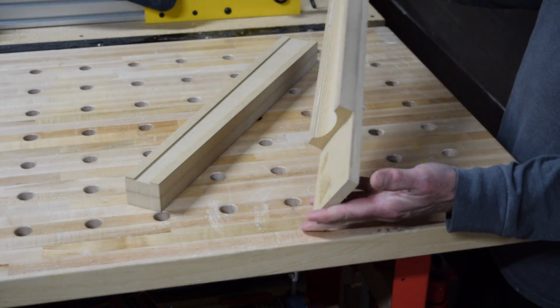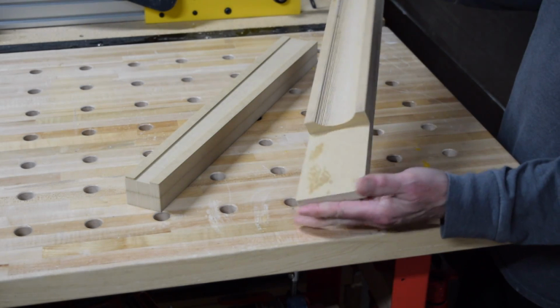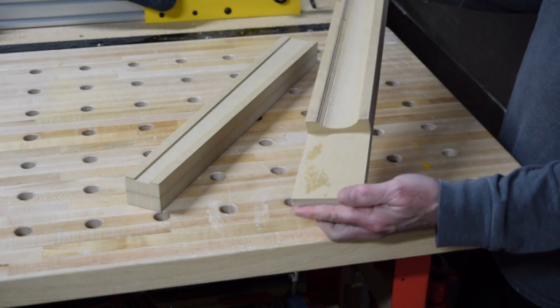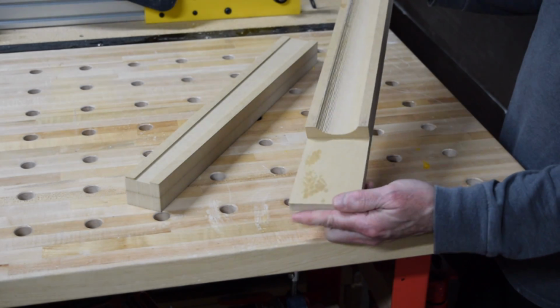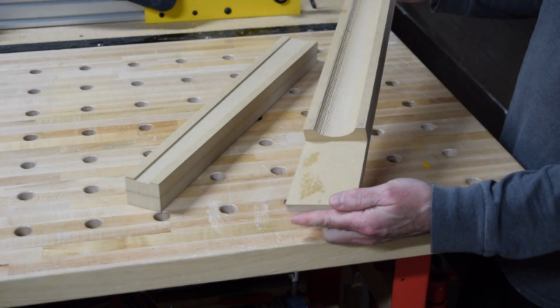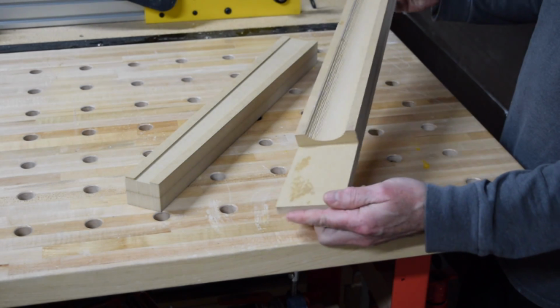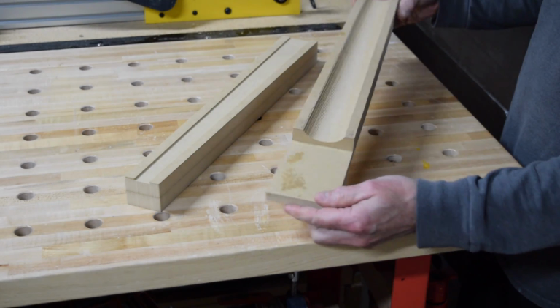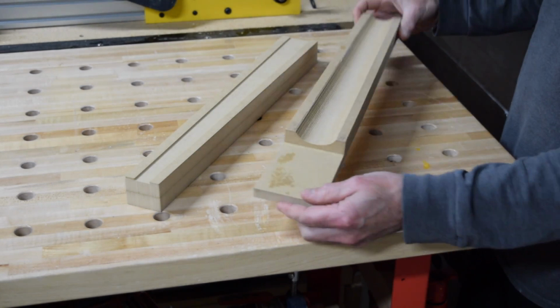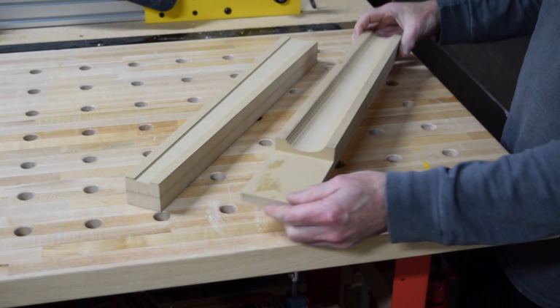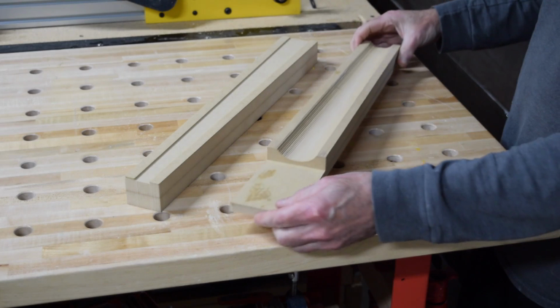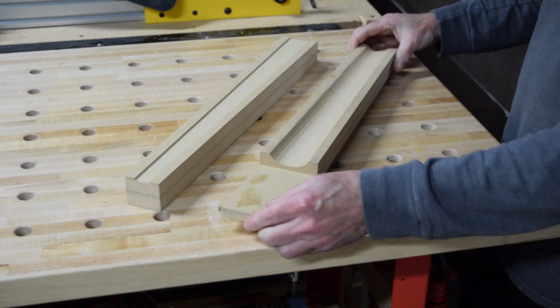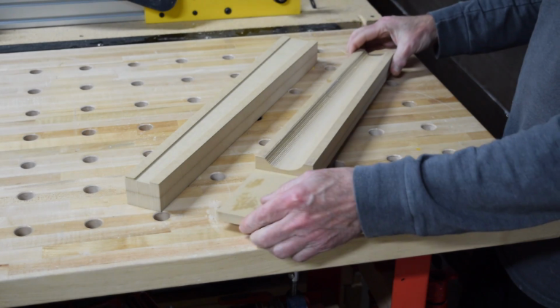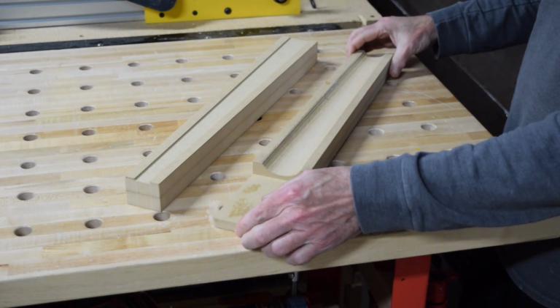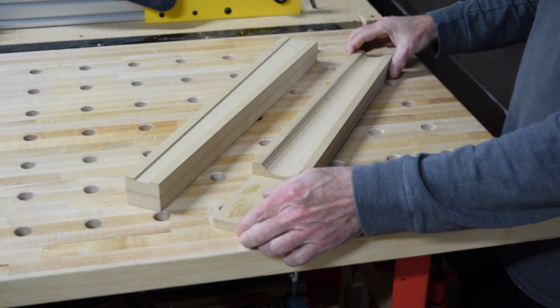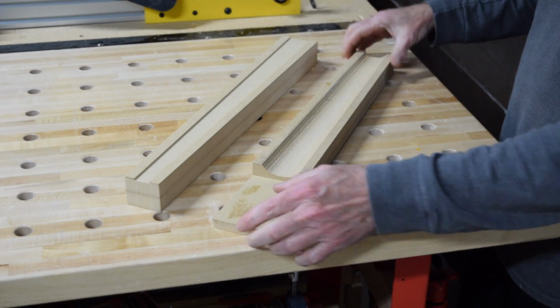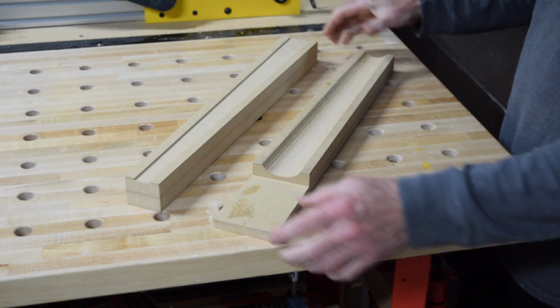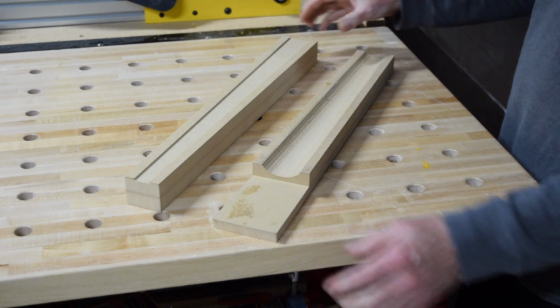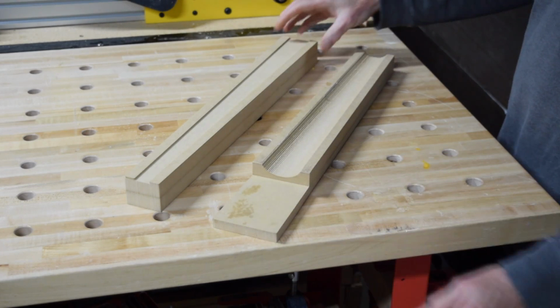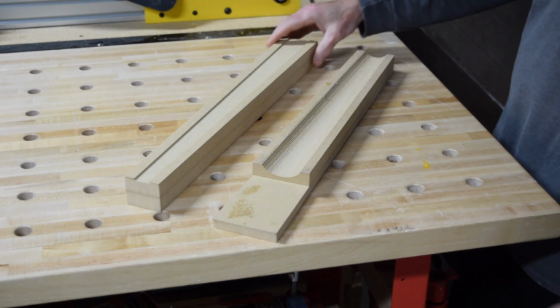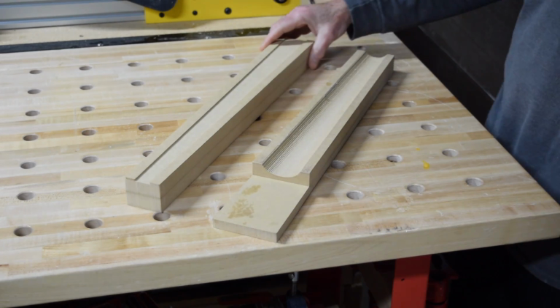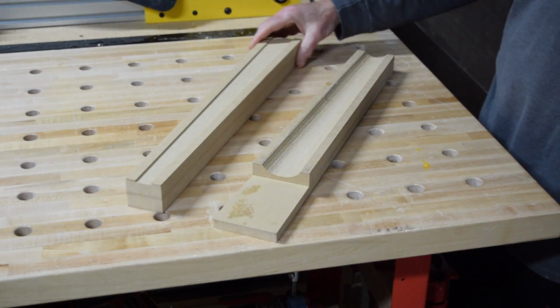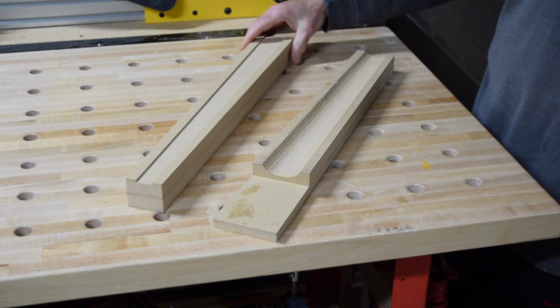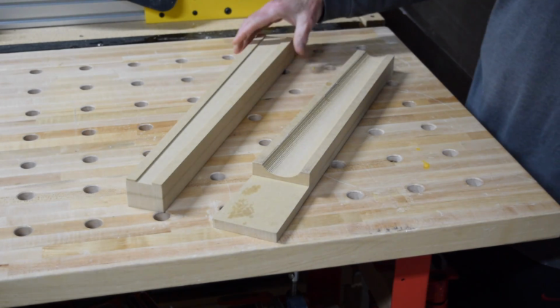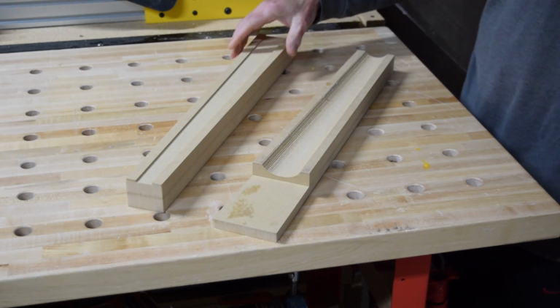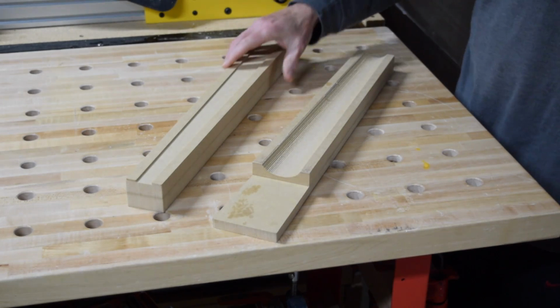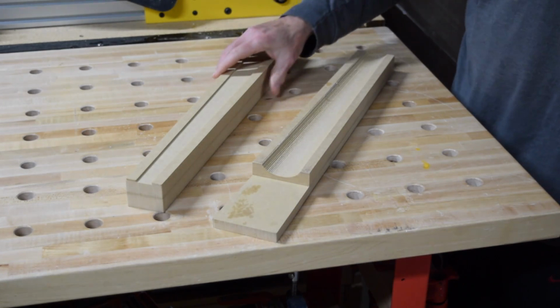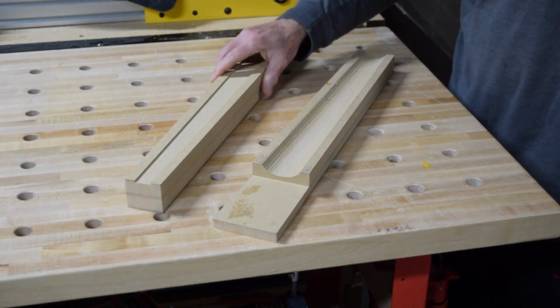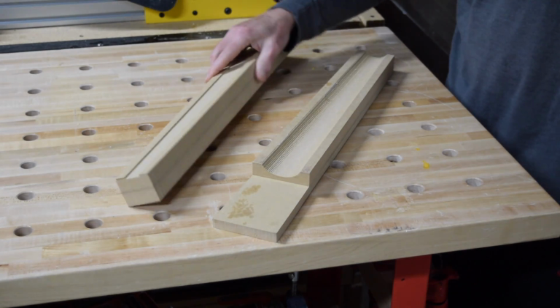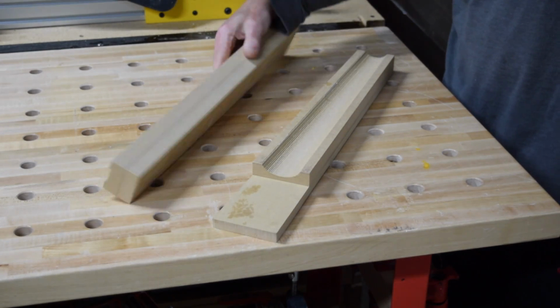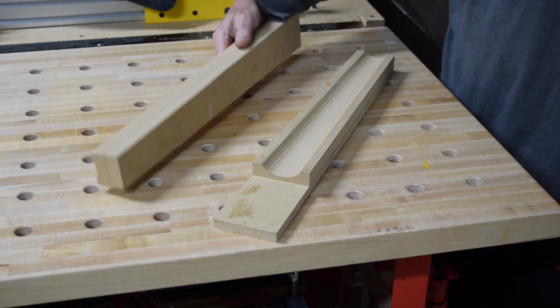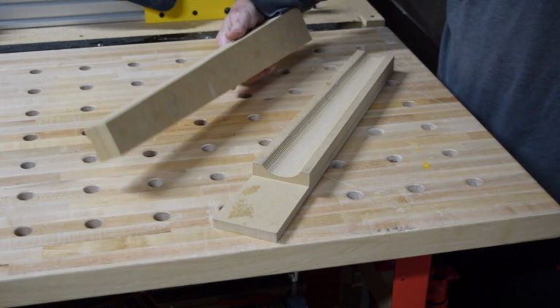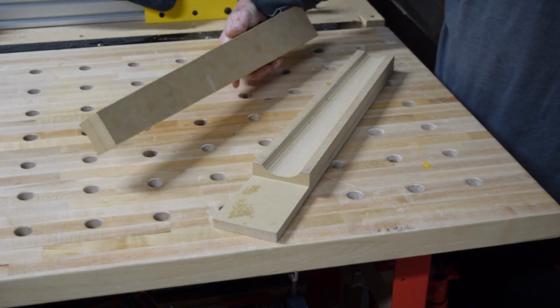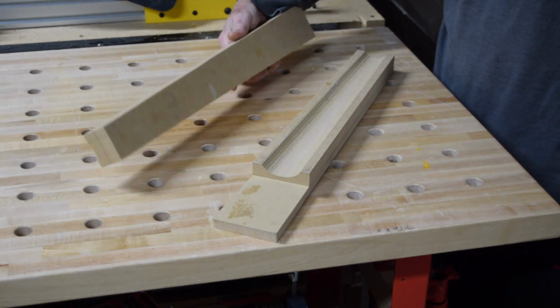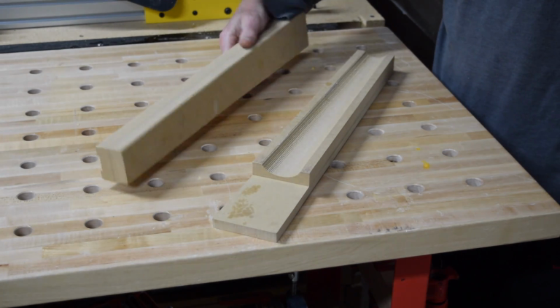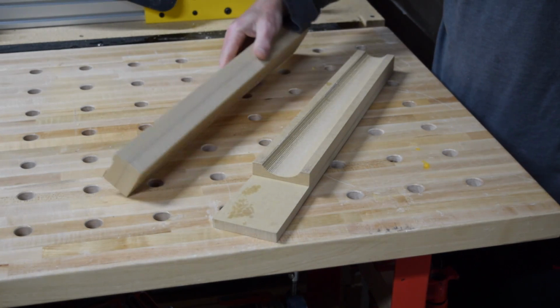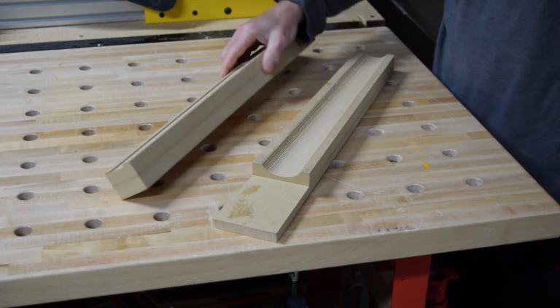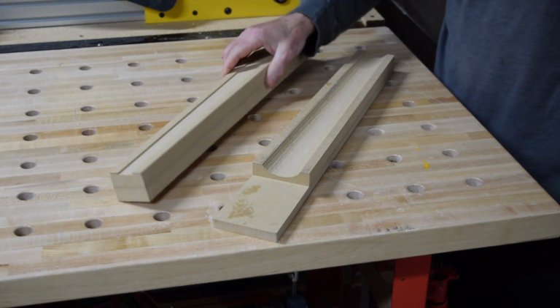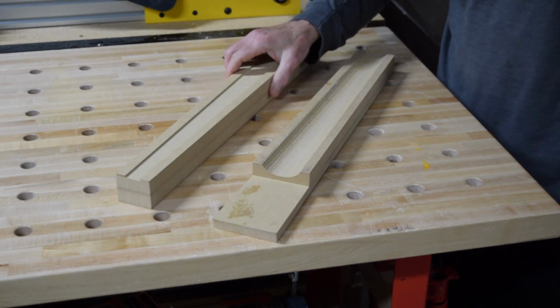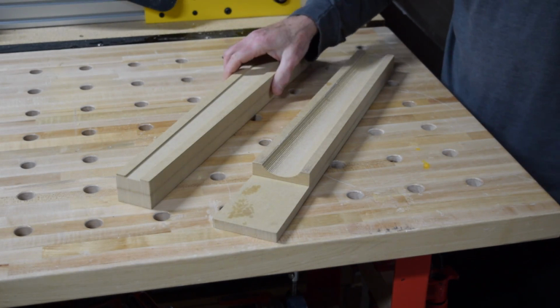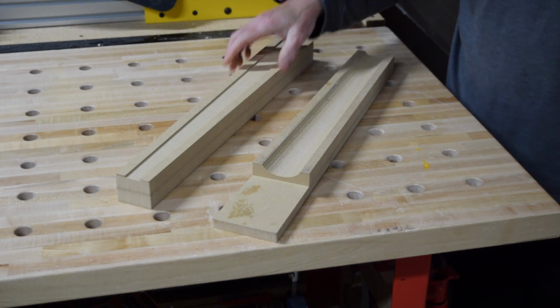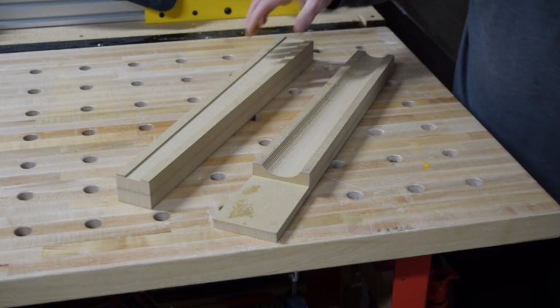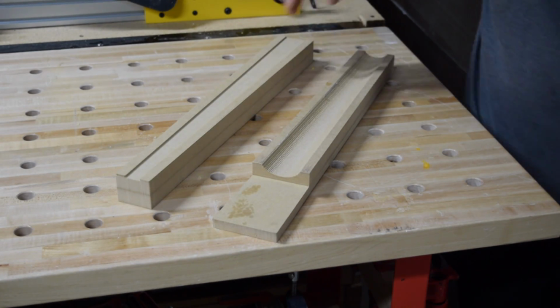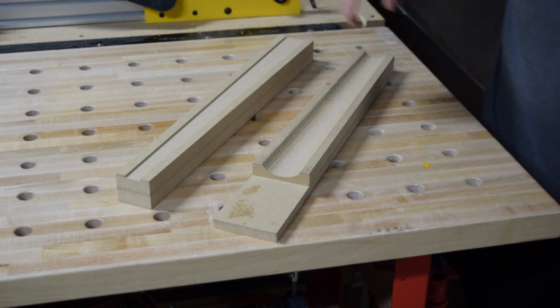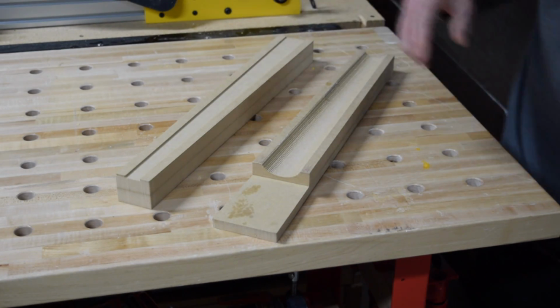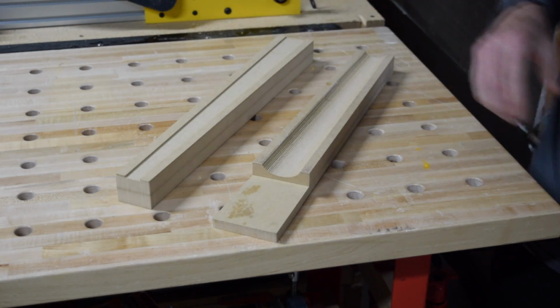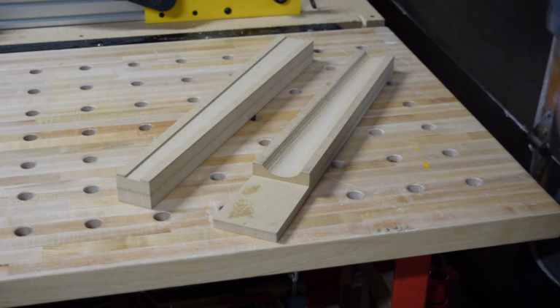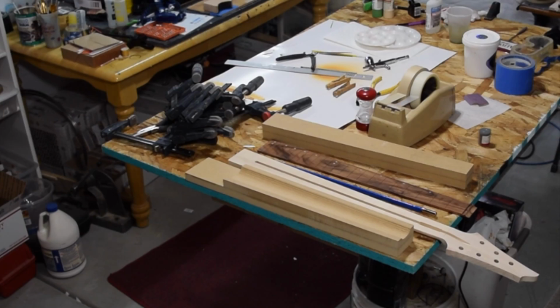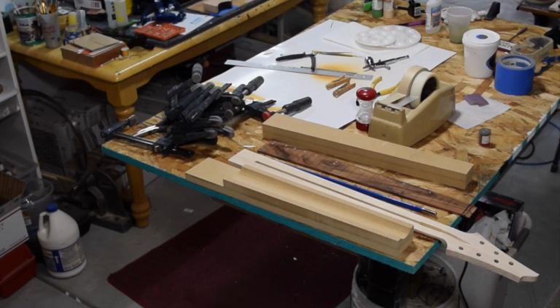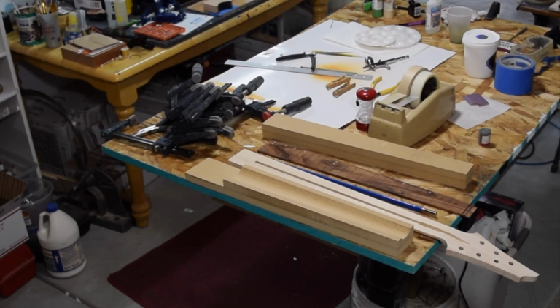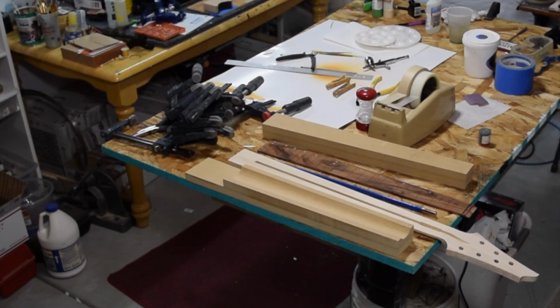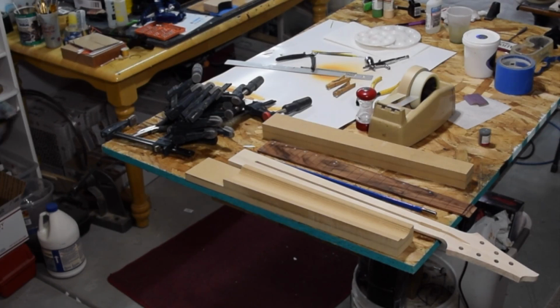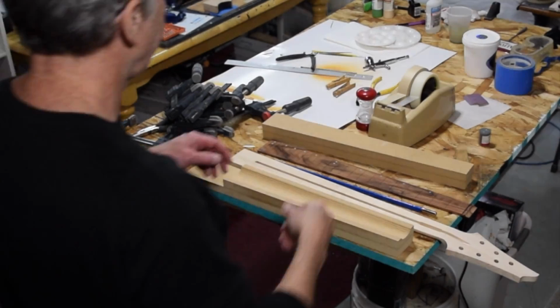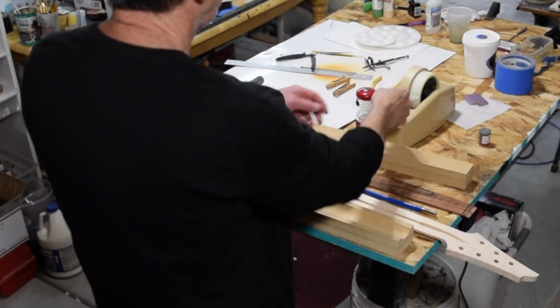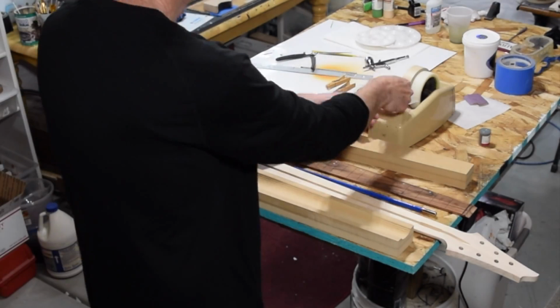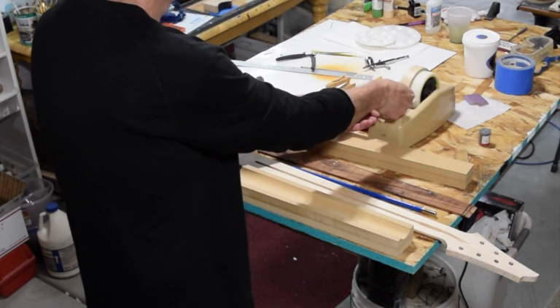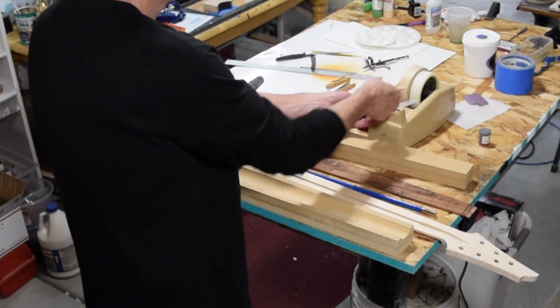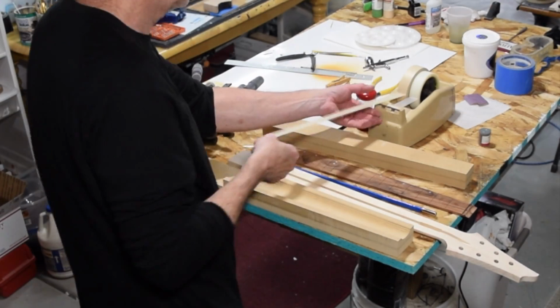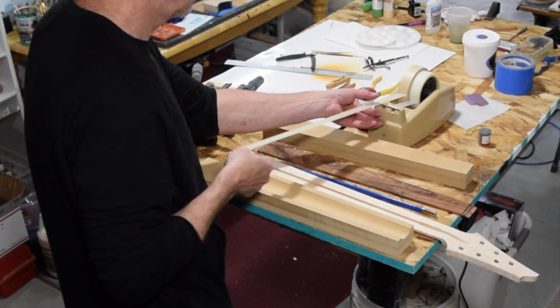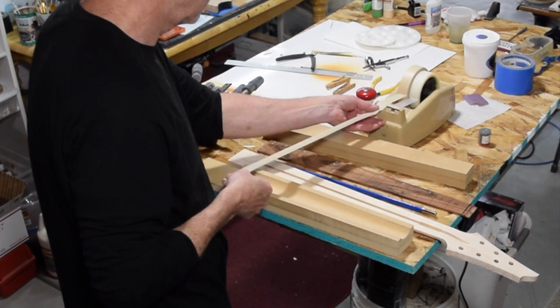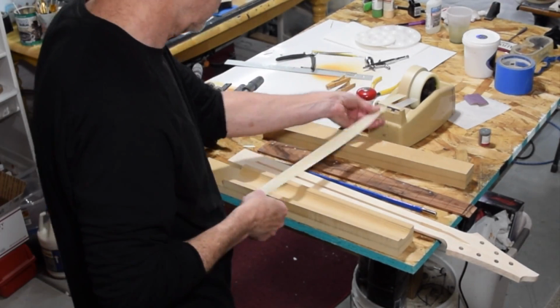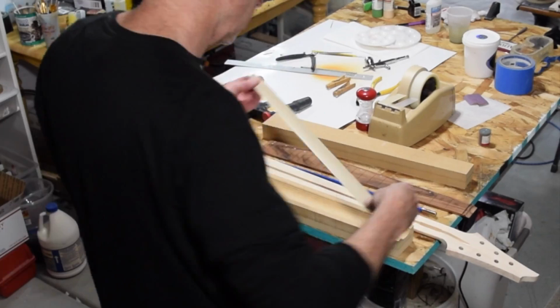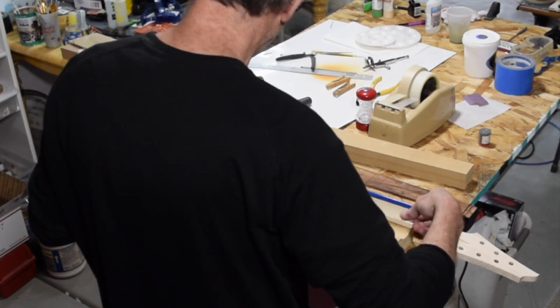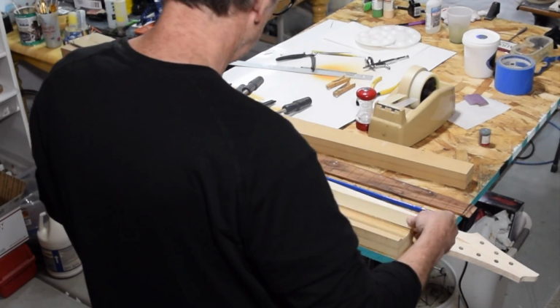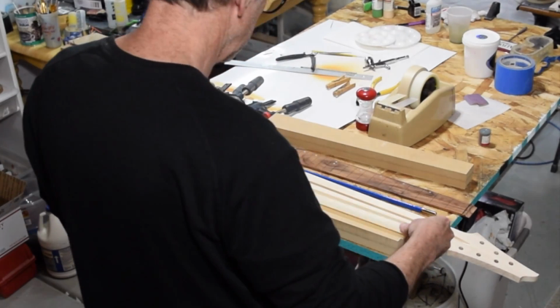So all told, to design it and make it took about an hour. And here's how I use it.